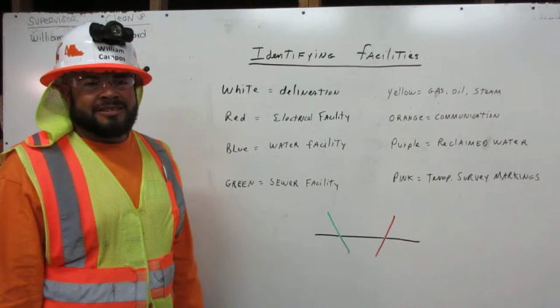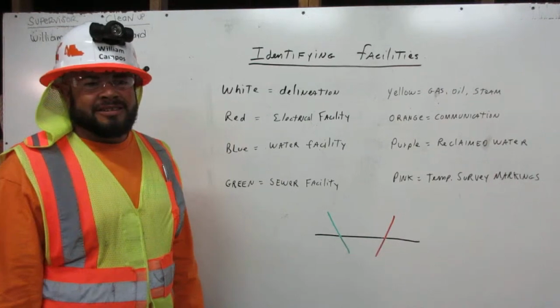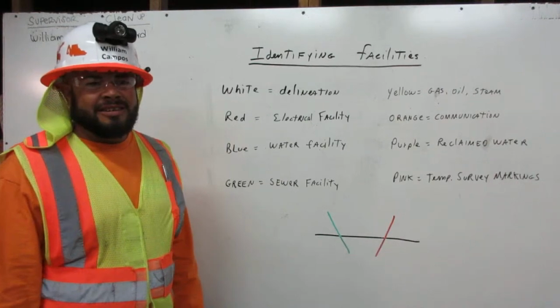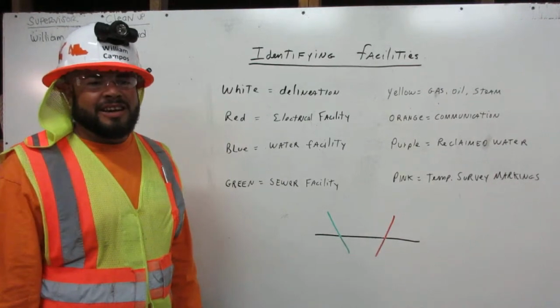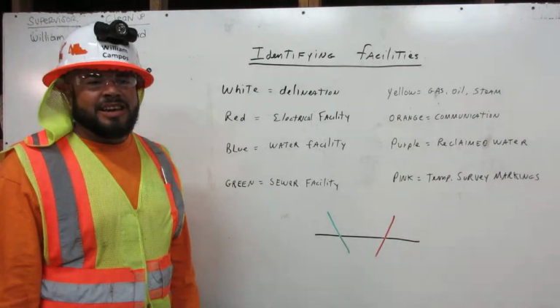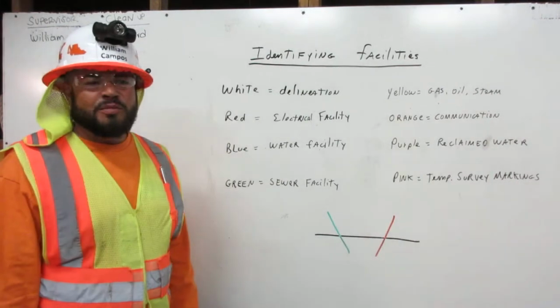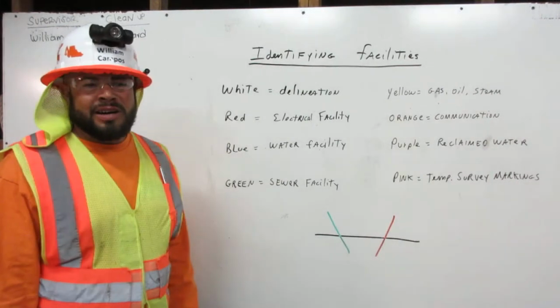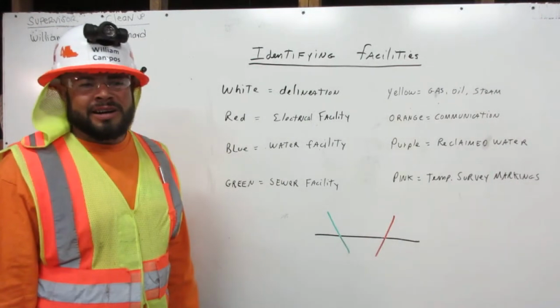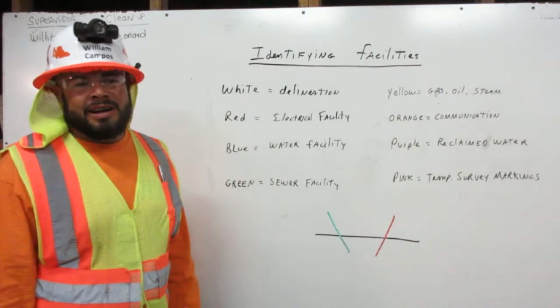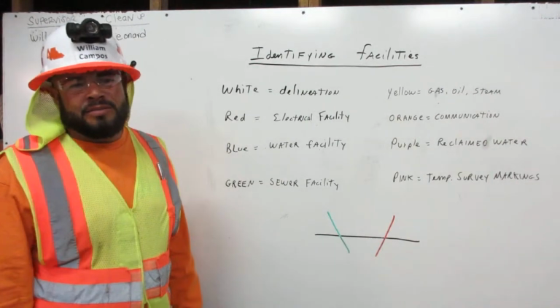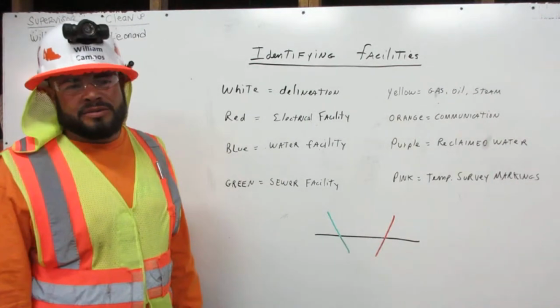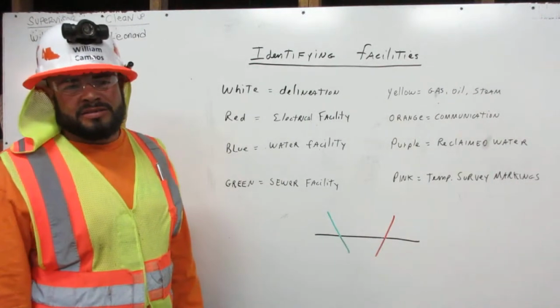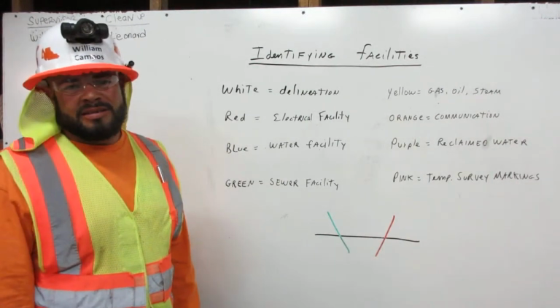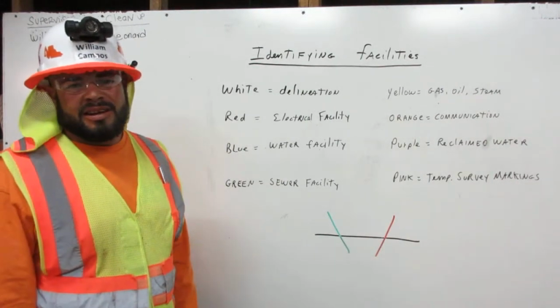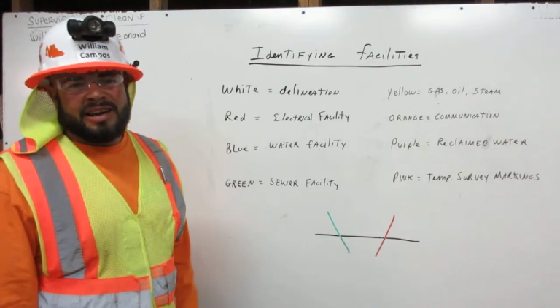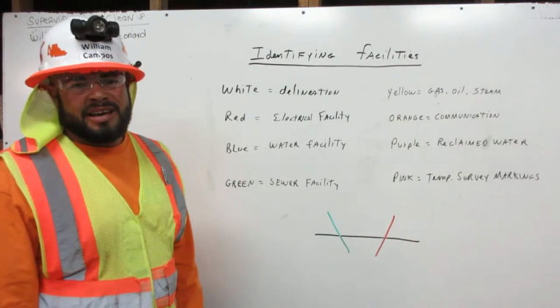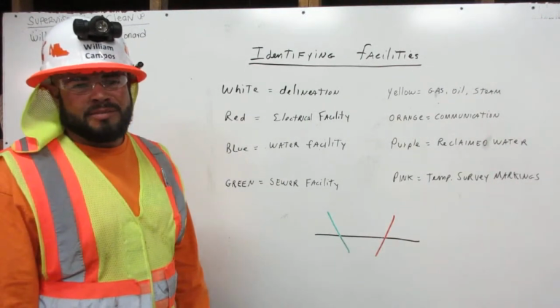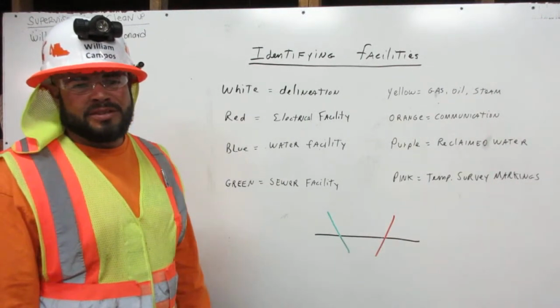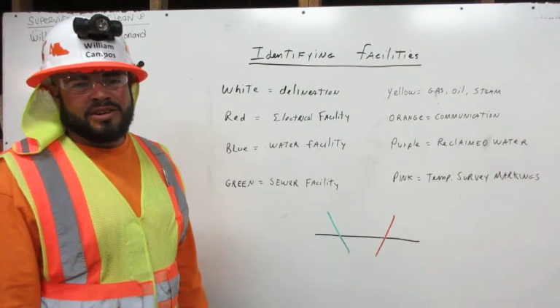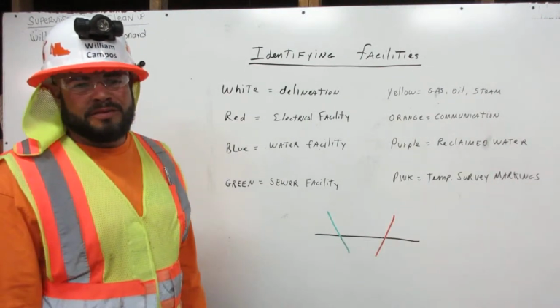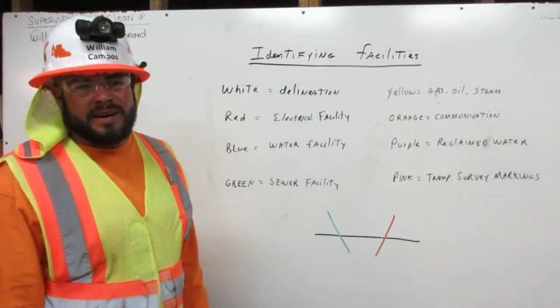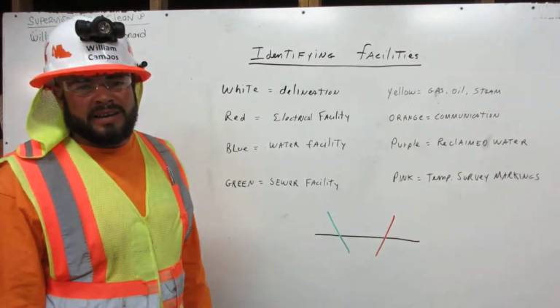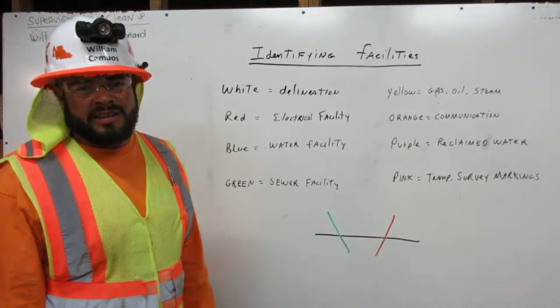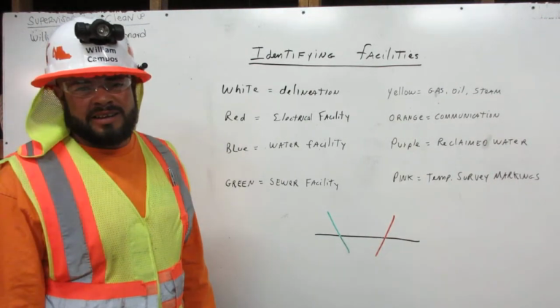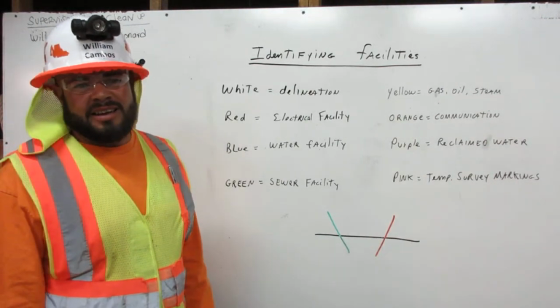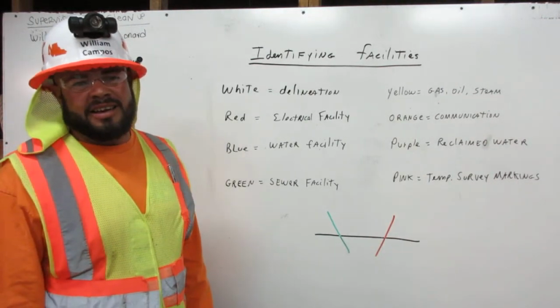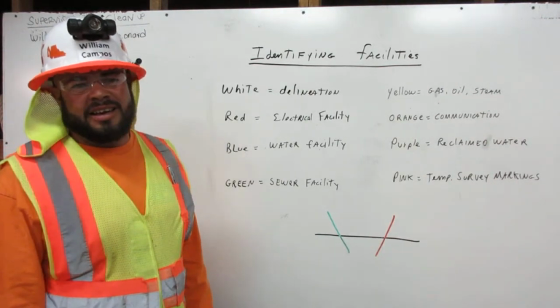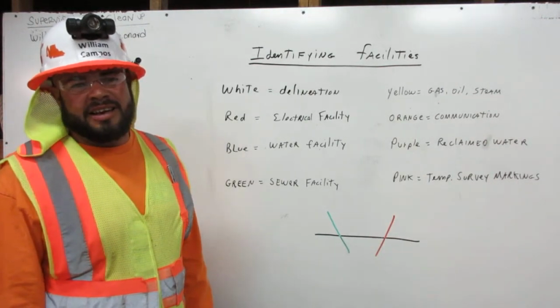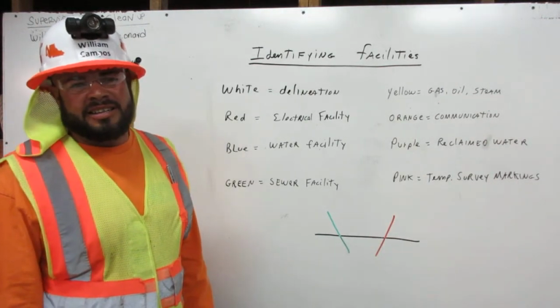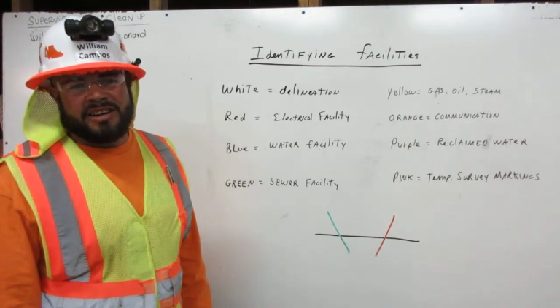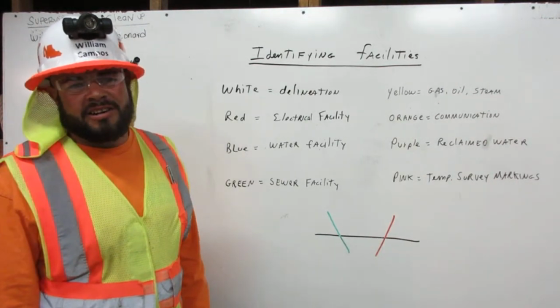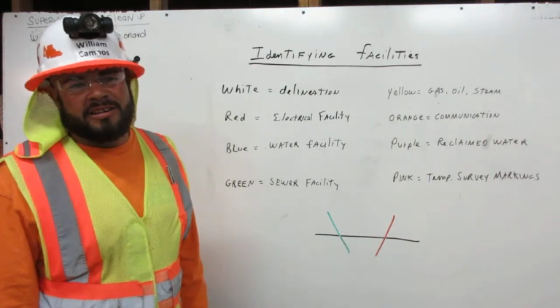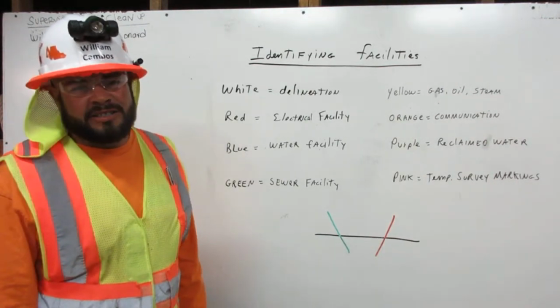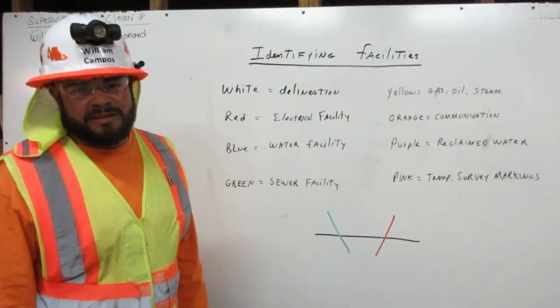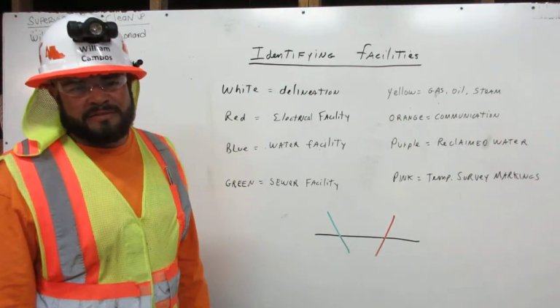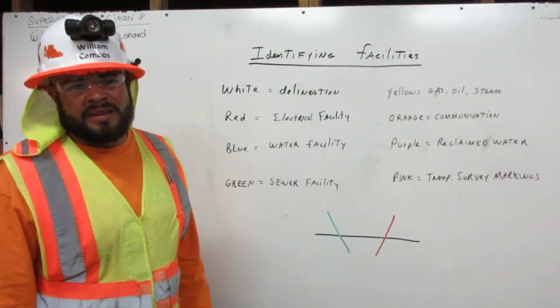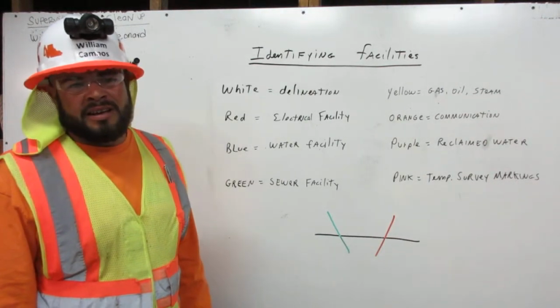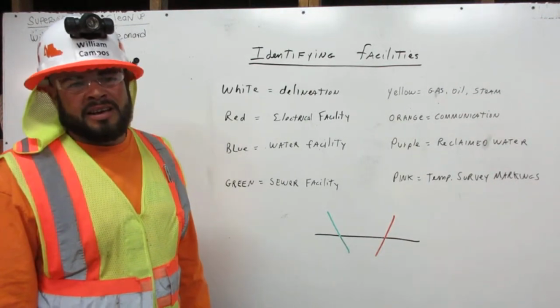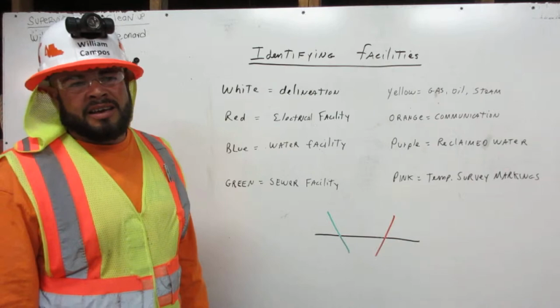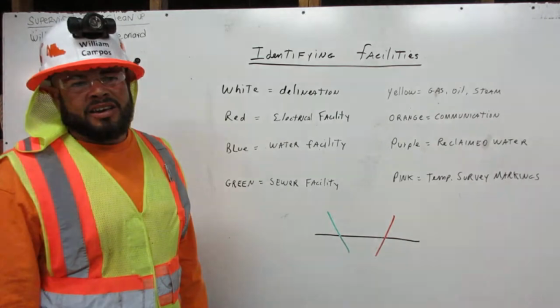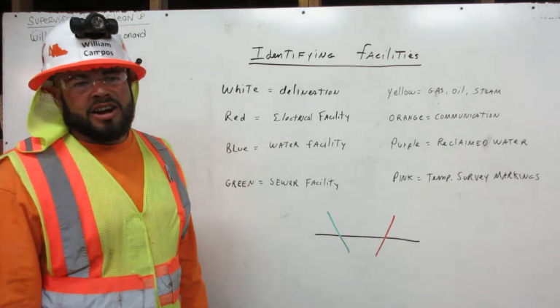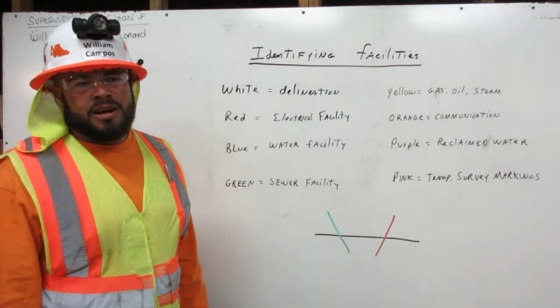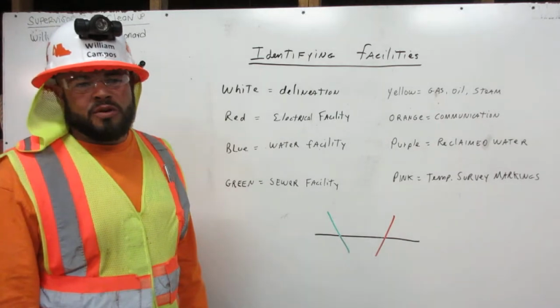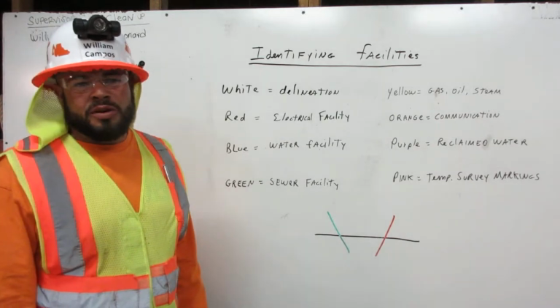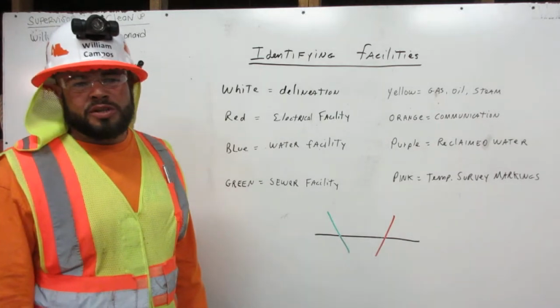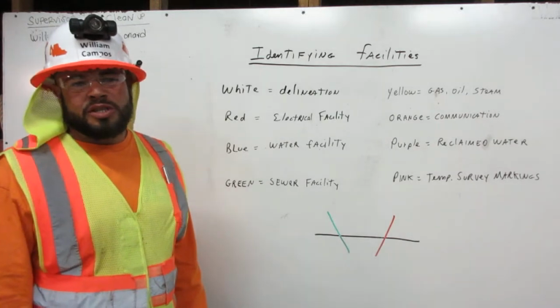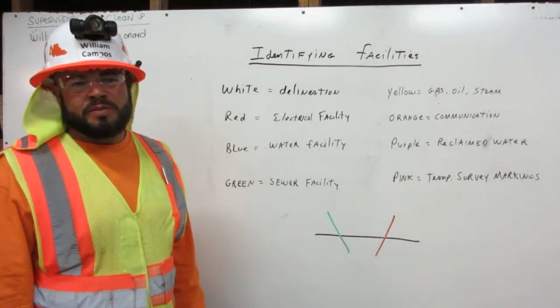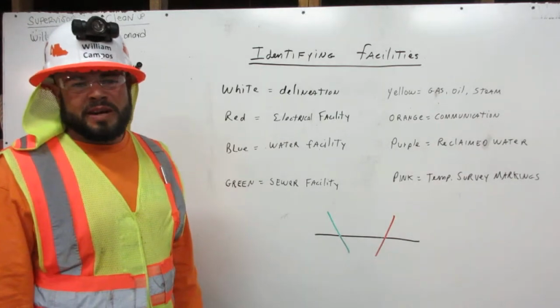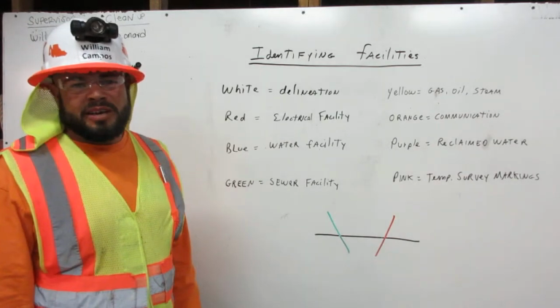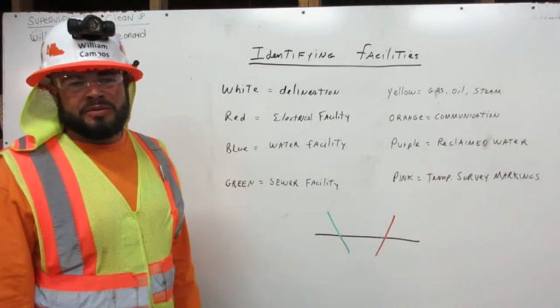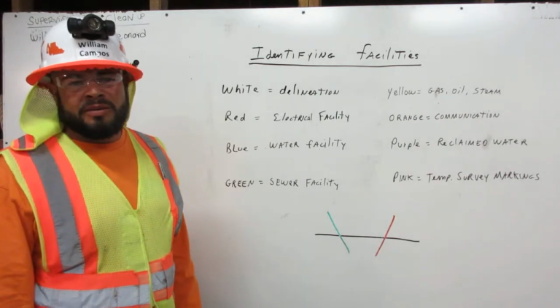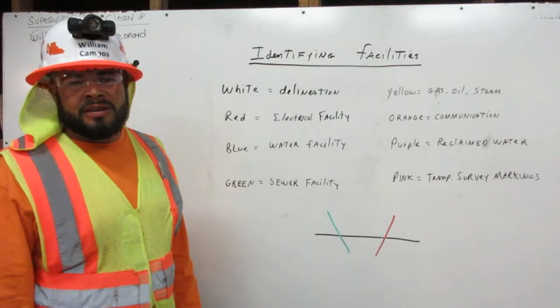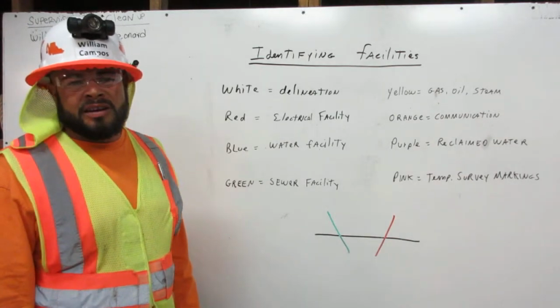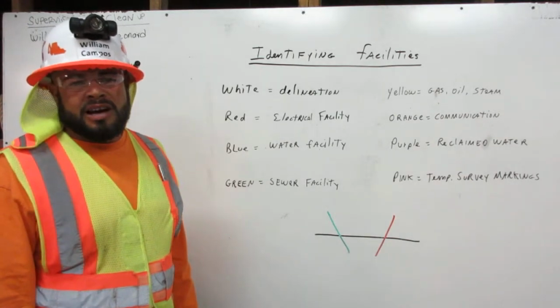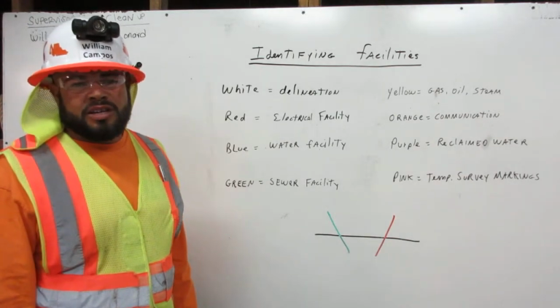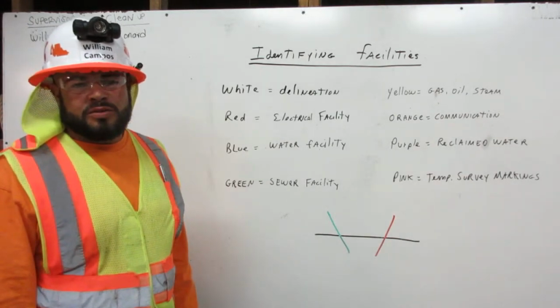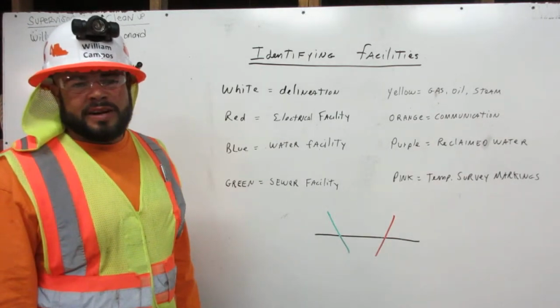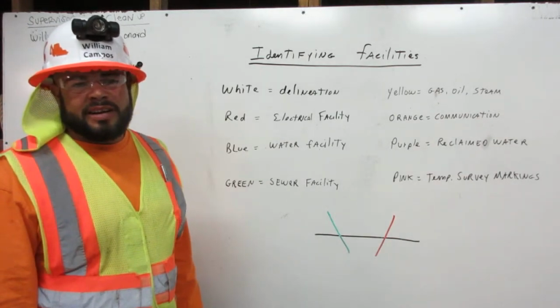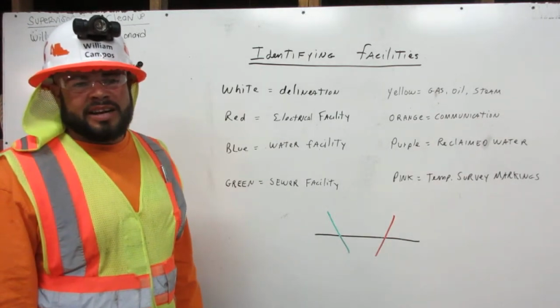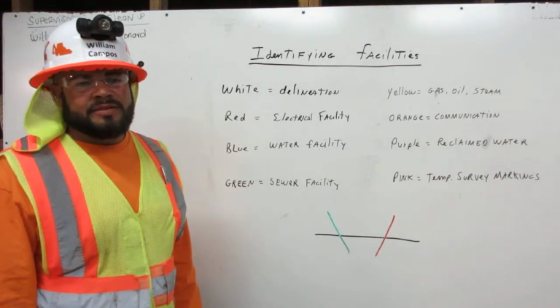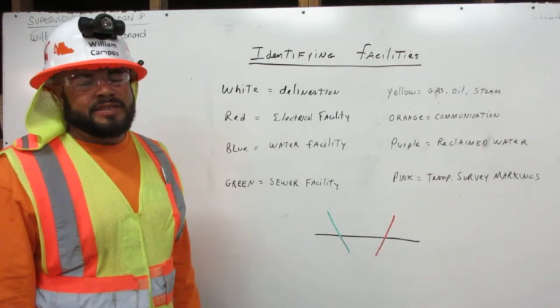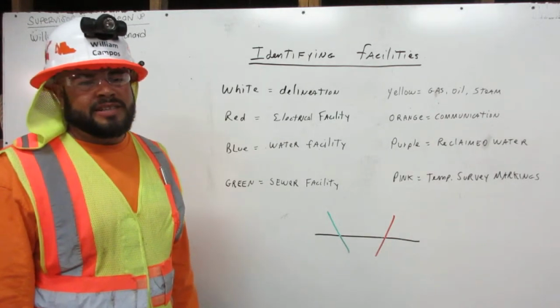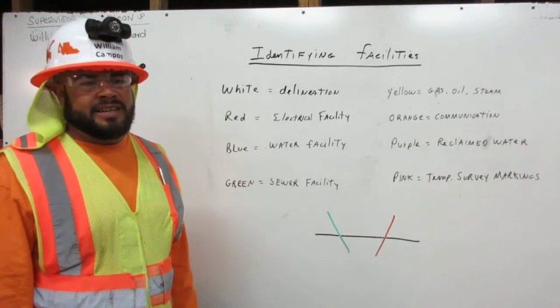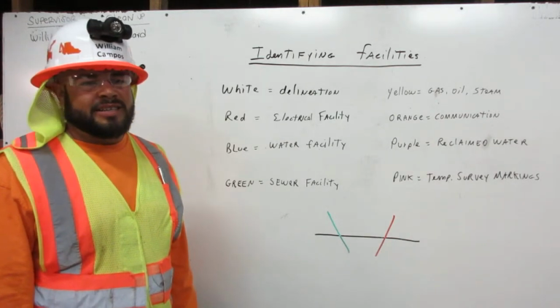I am William Campos. I am certified in Dig Alert. Here I'm going to explain how to recognize facilities.